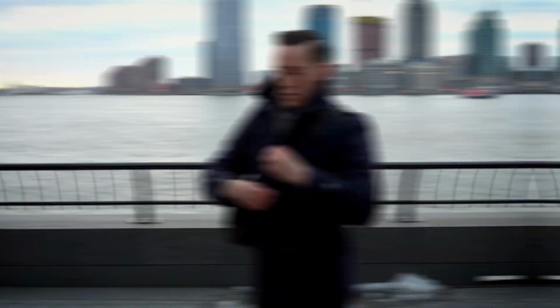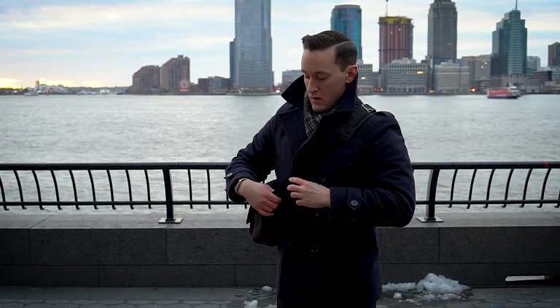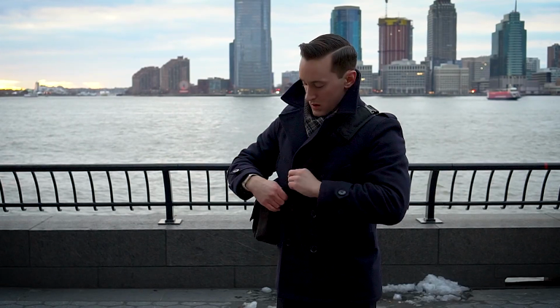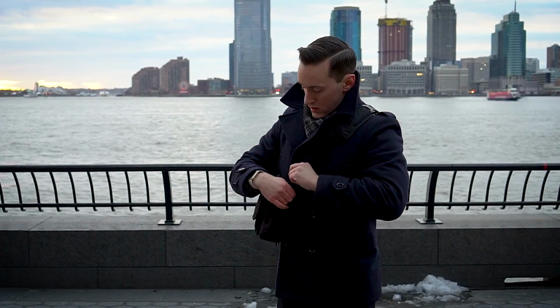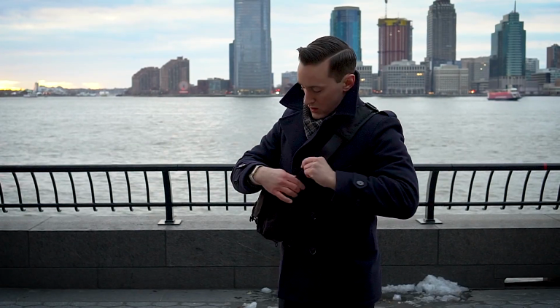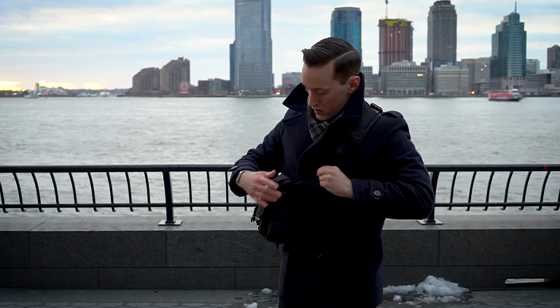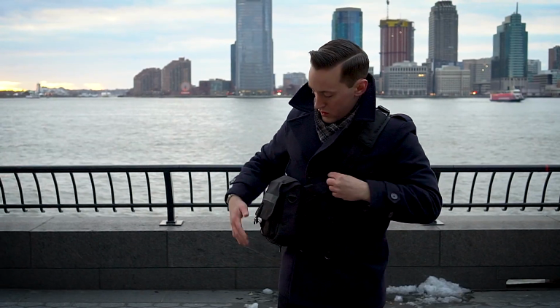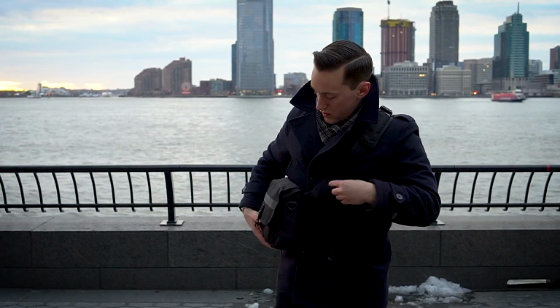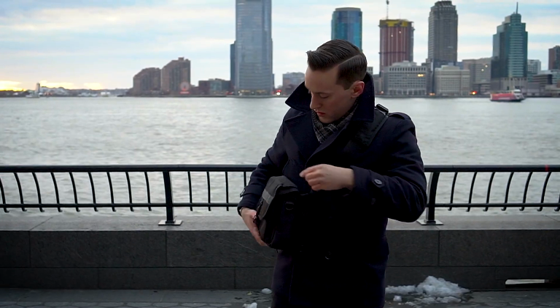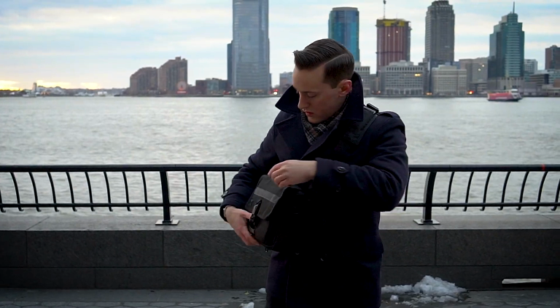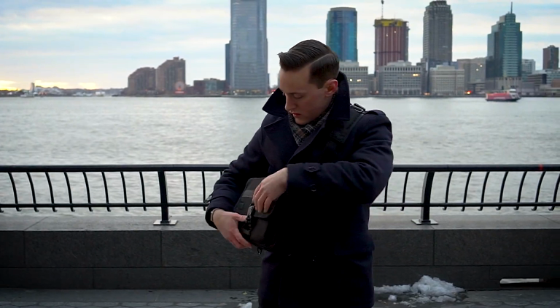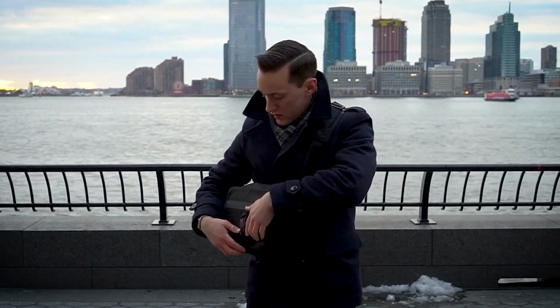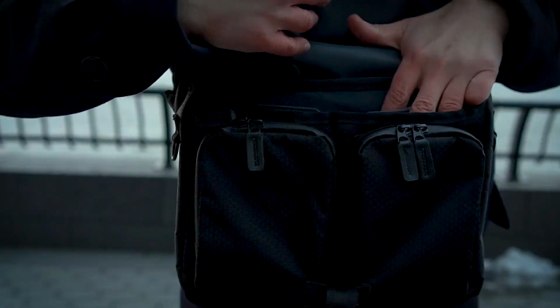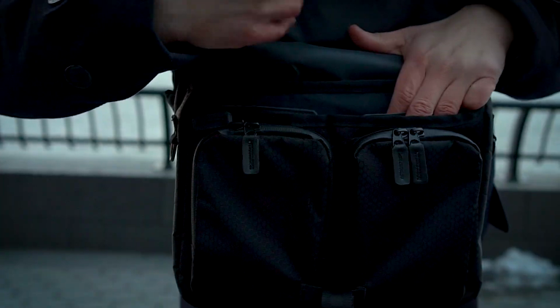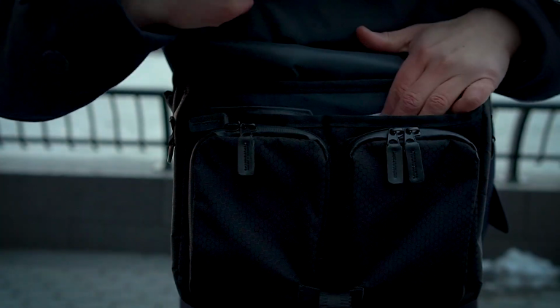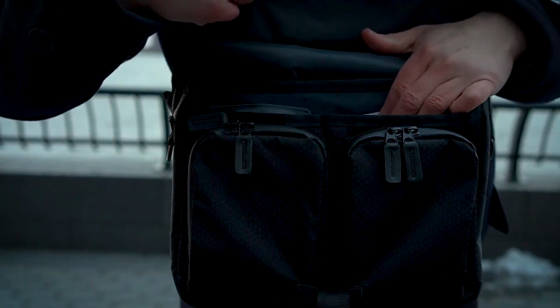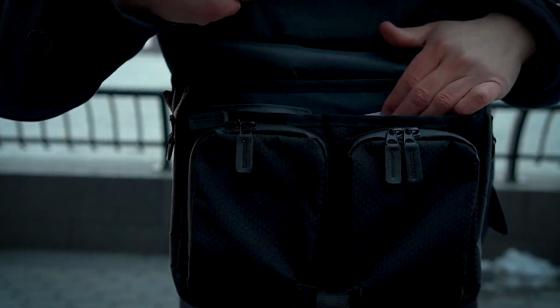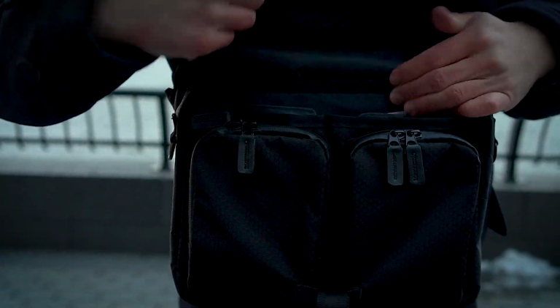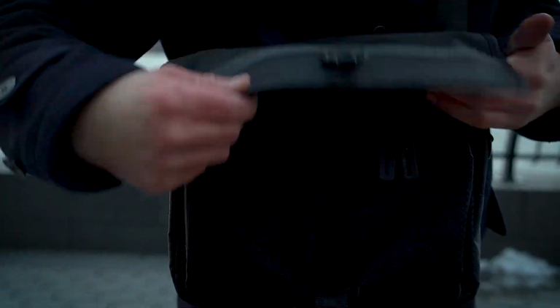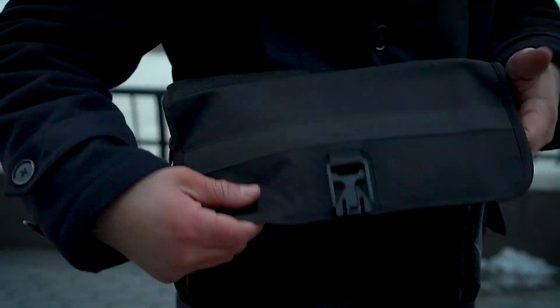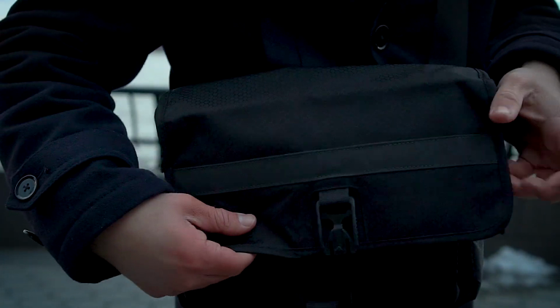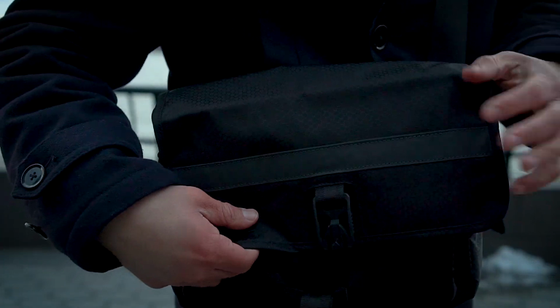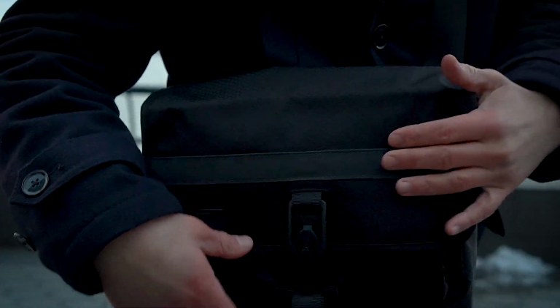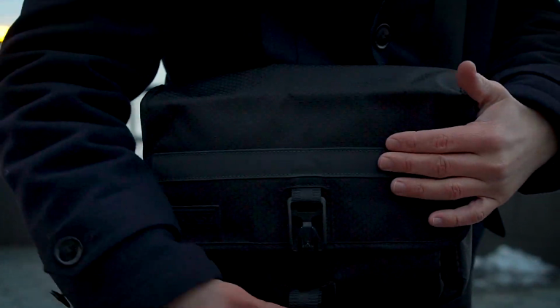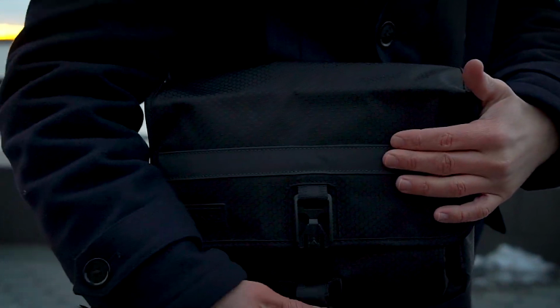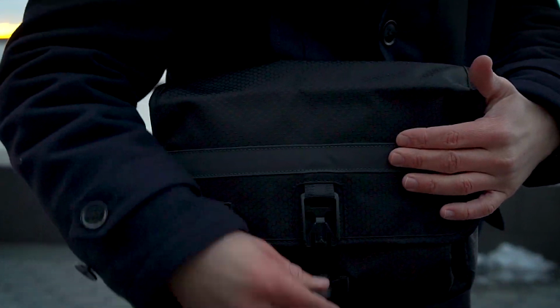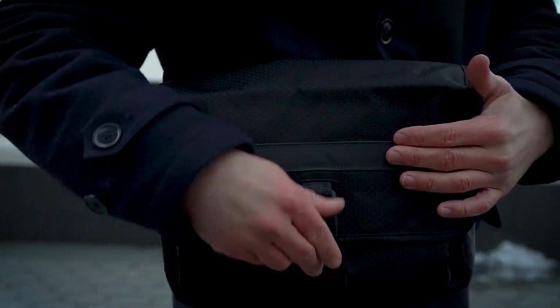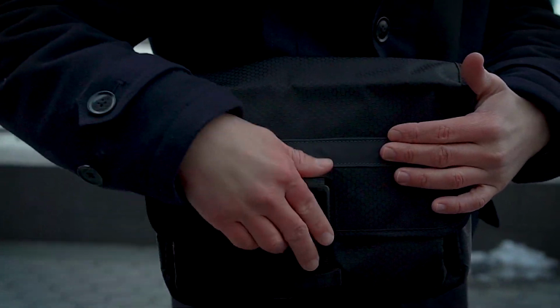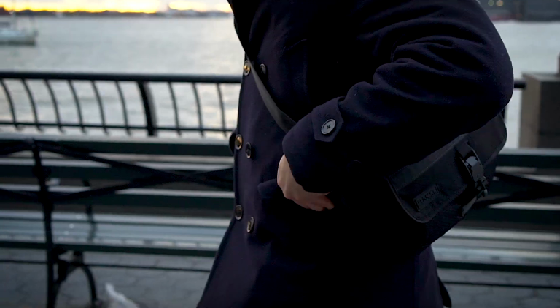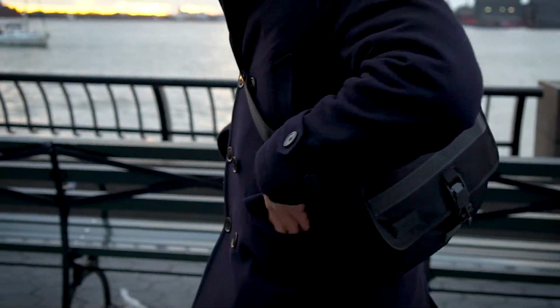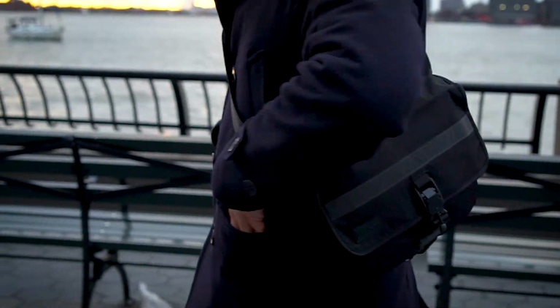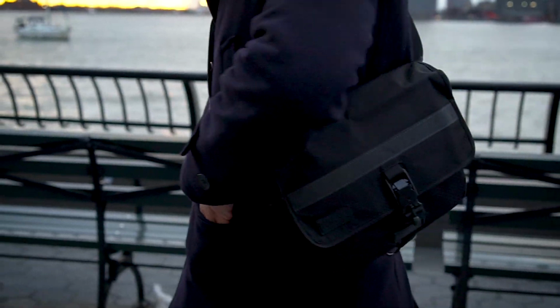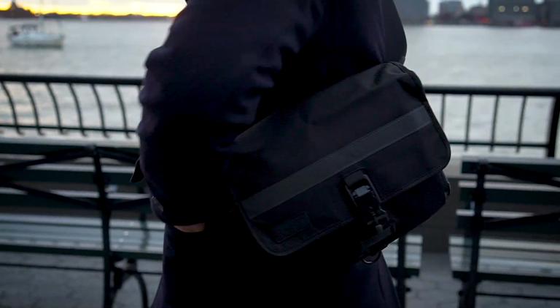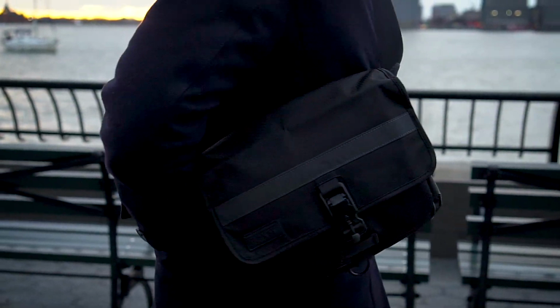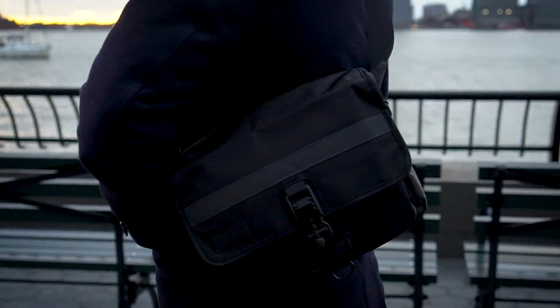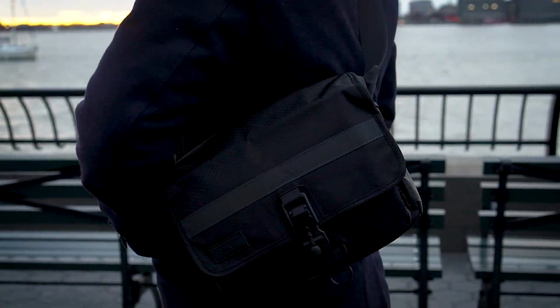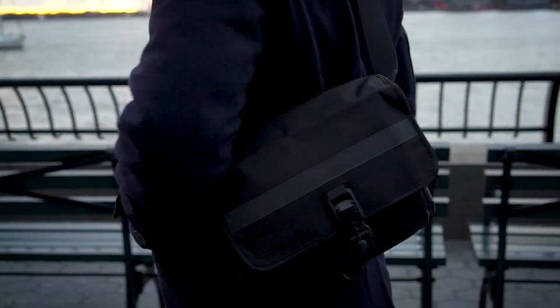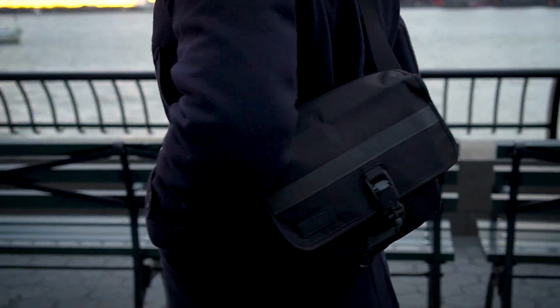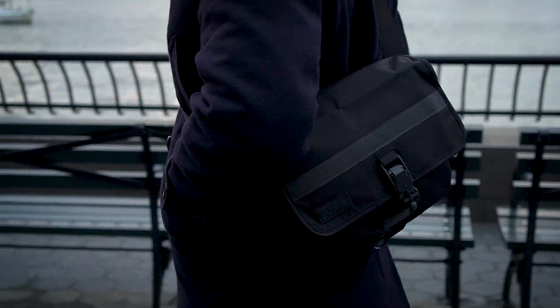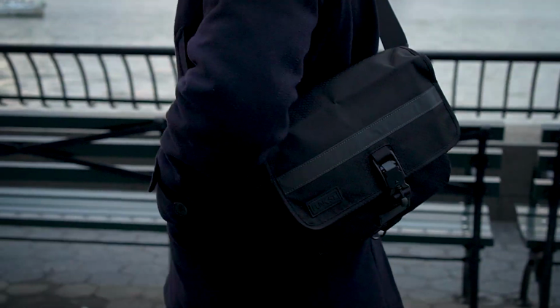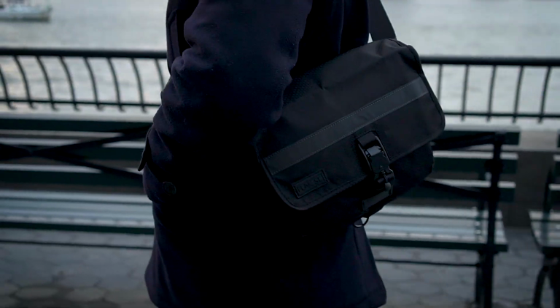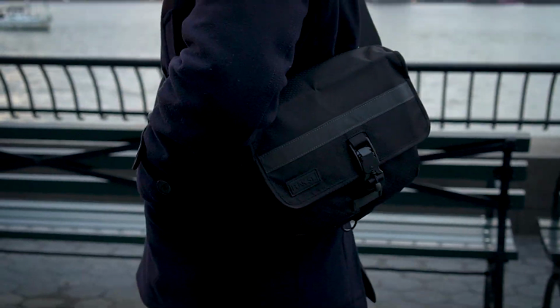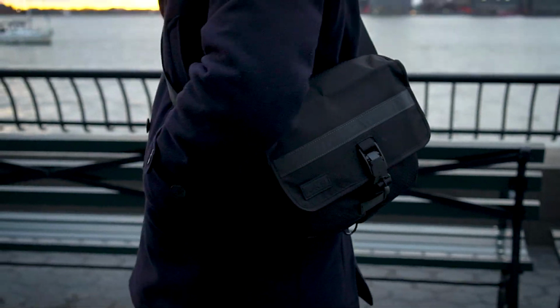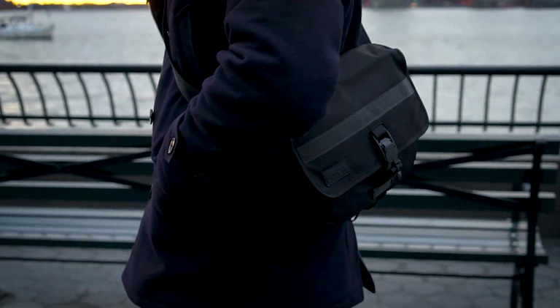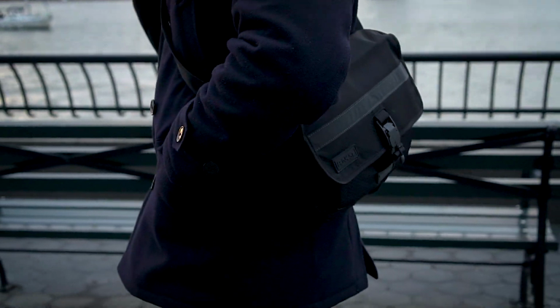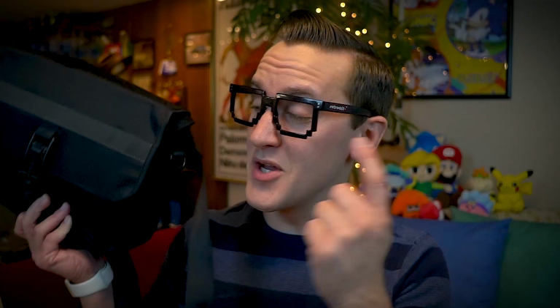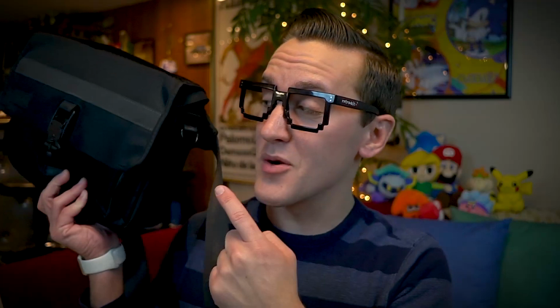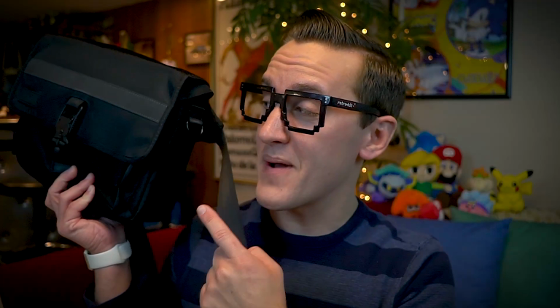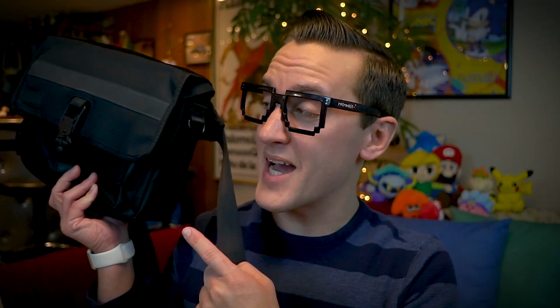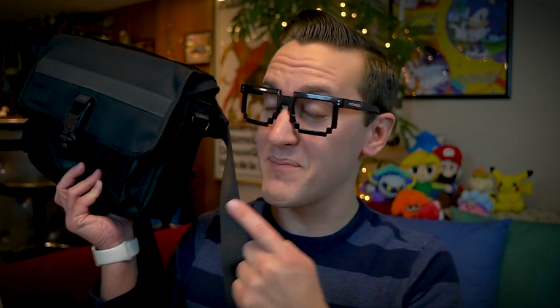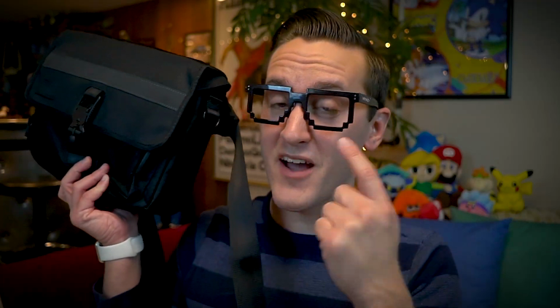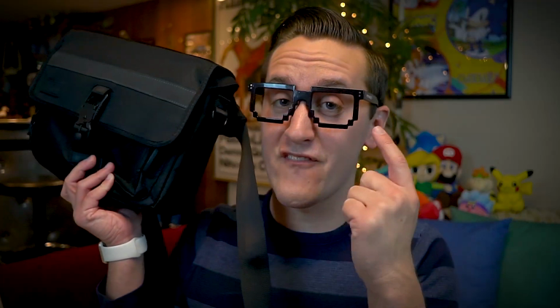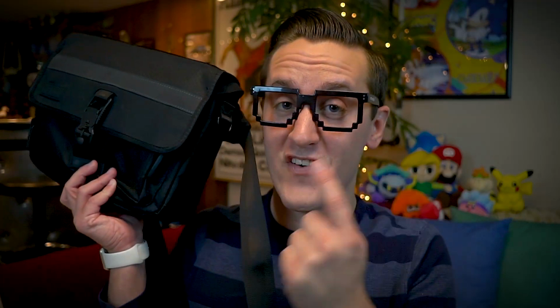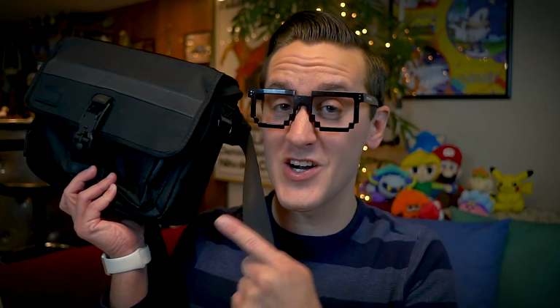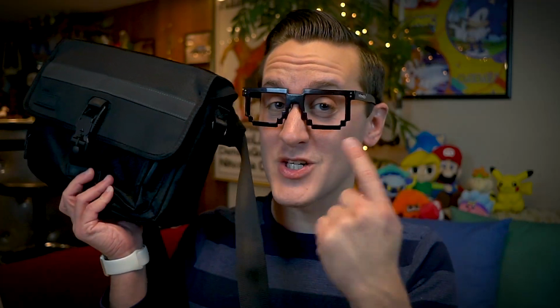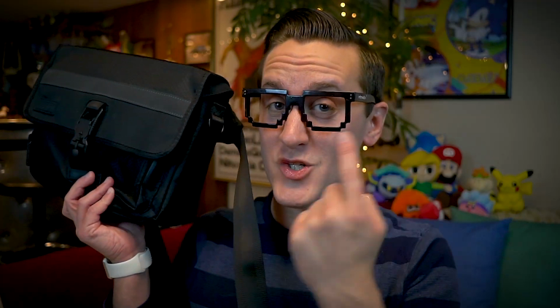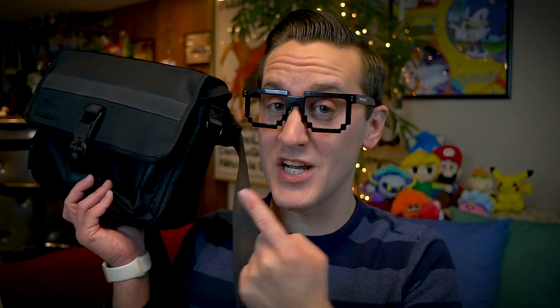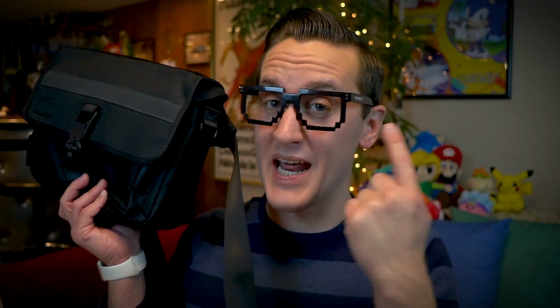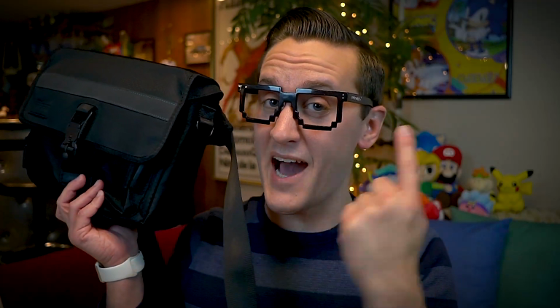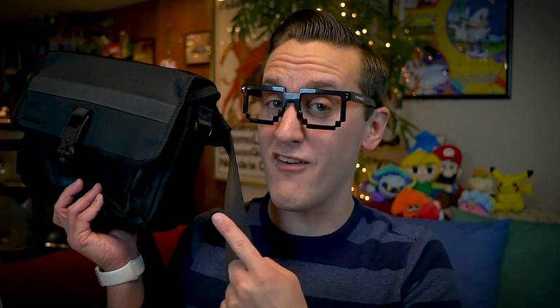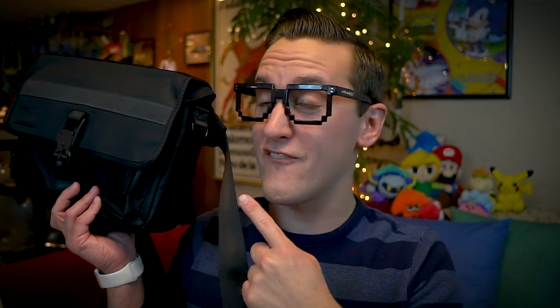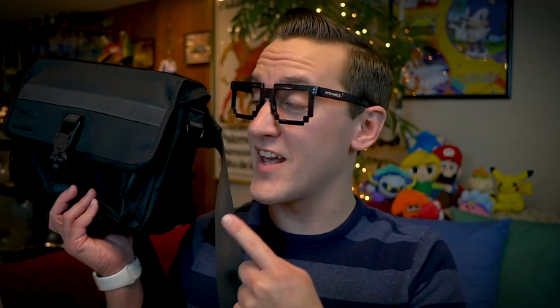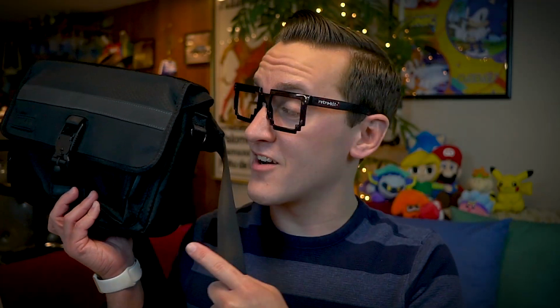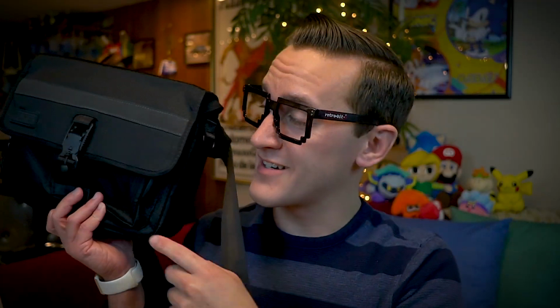You can wear it as a sling bag, wear it as a satchel, or even wear it around your waist. It's the handy dandy Commuter Pack by Funk Street Outfitters.